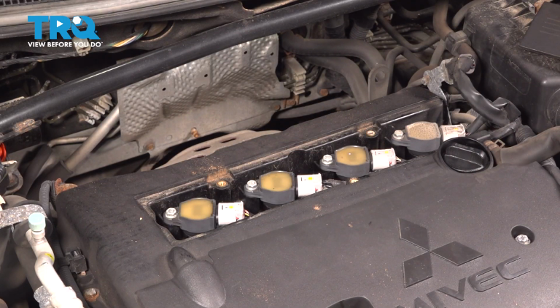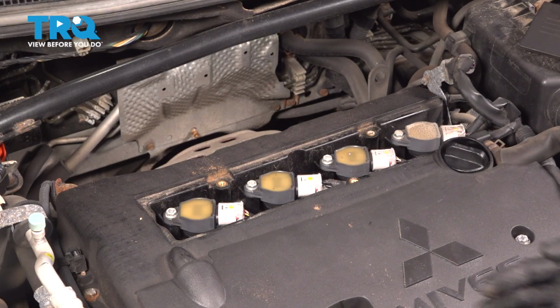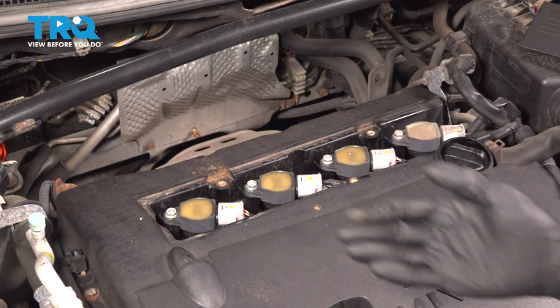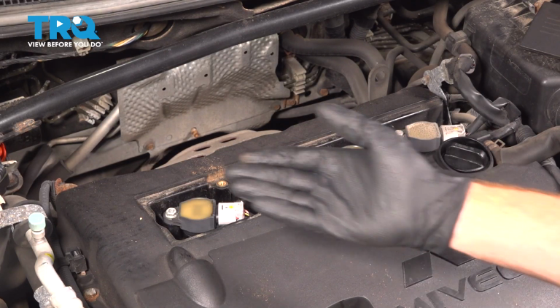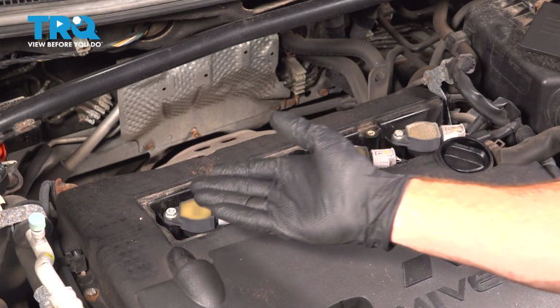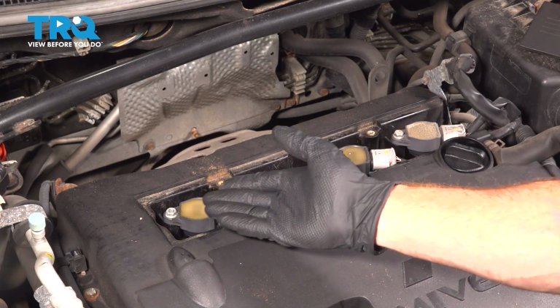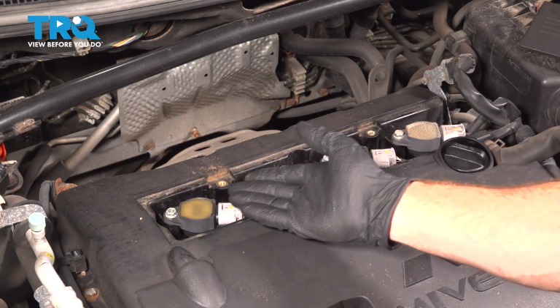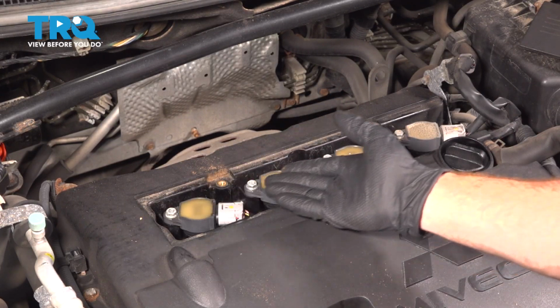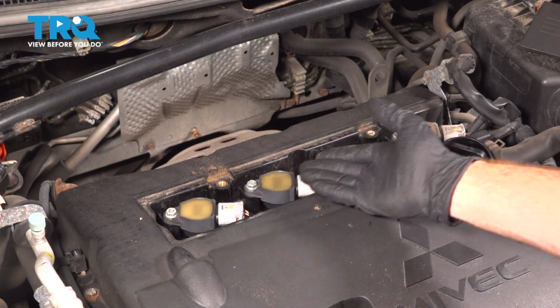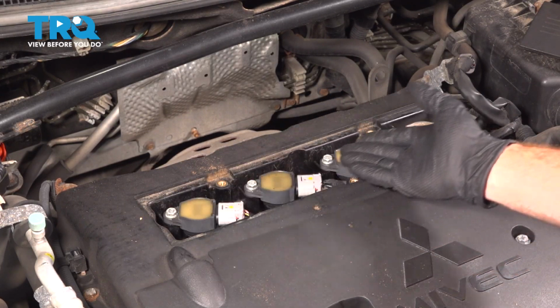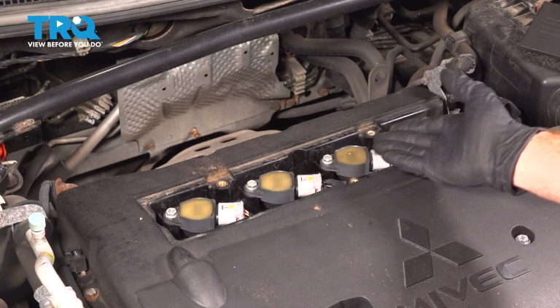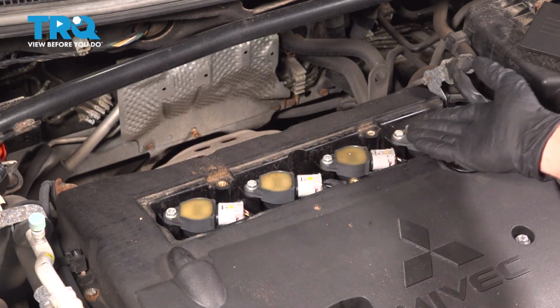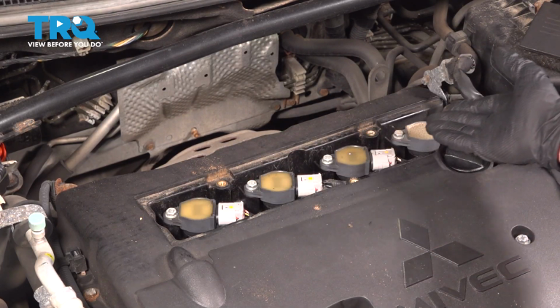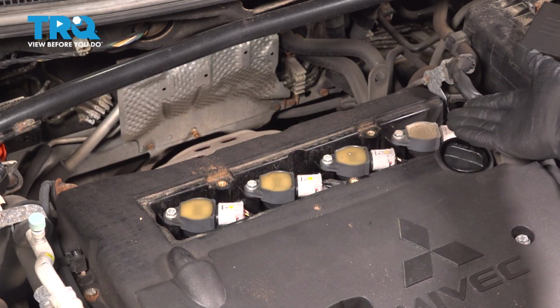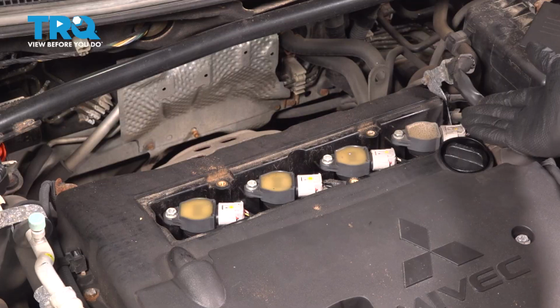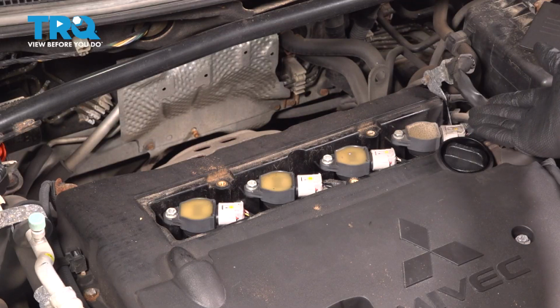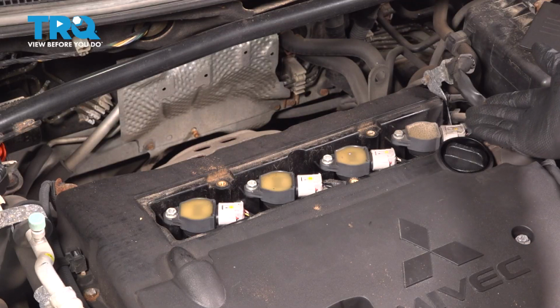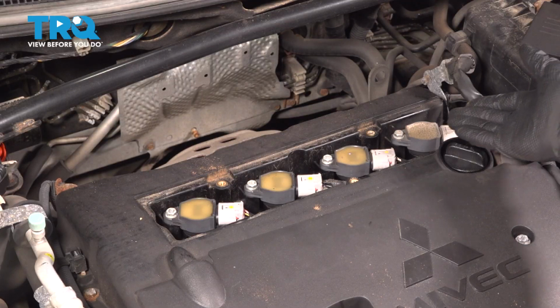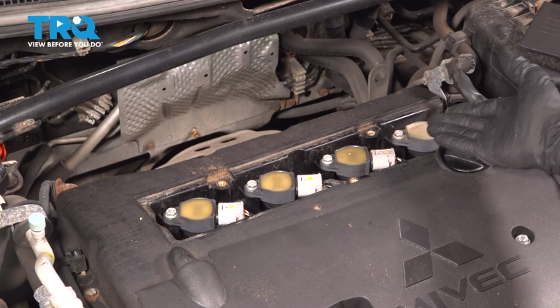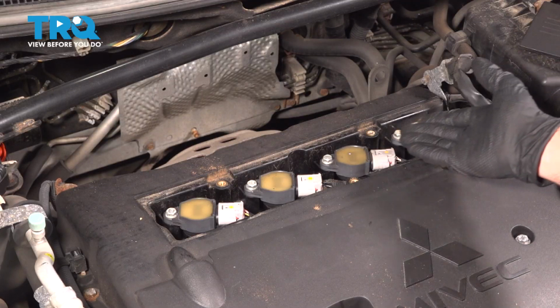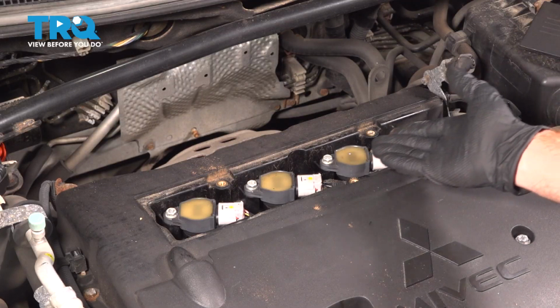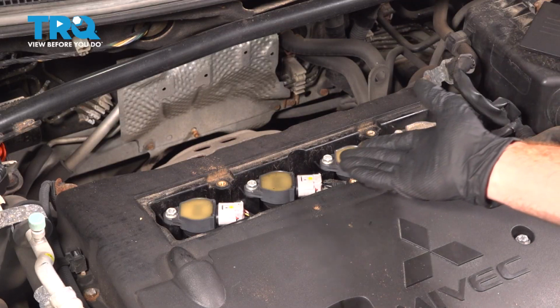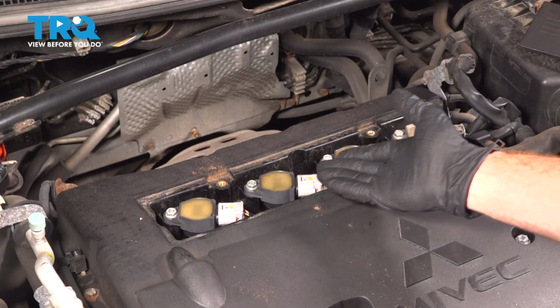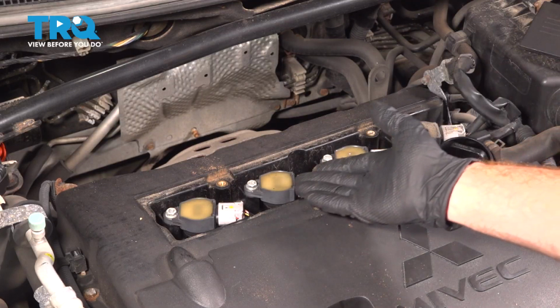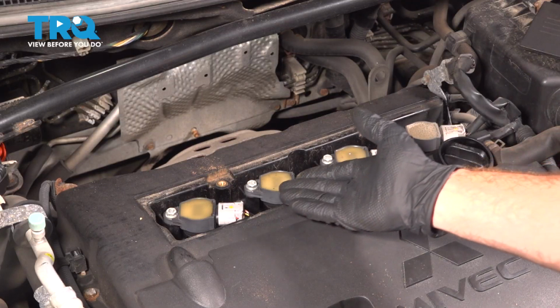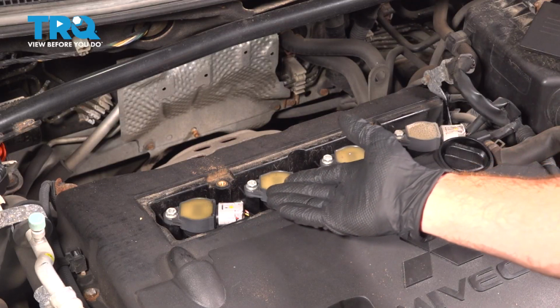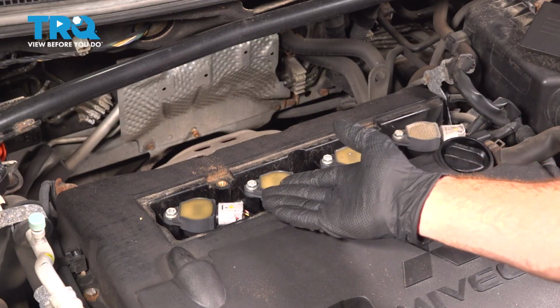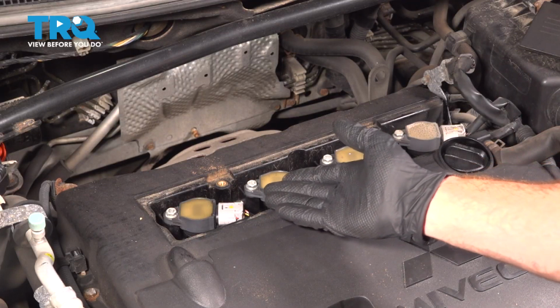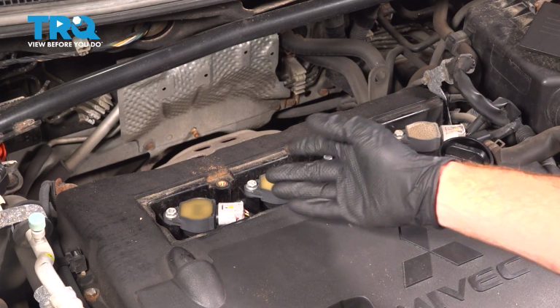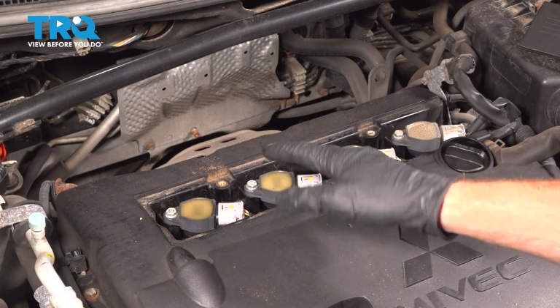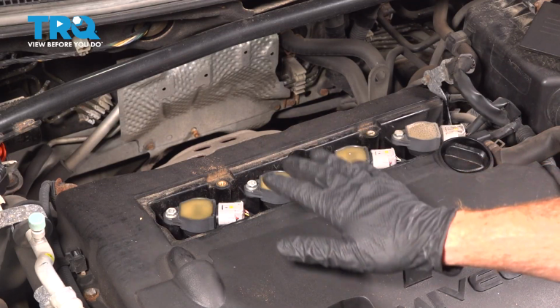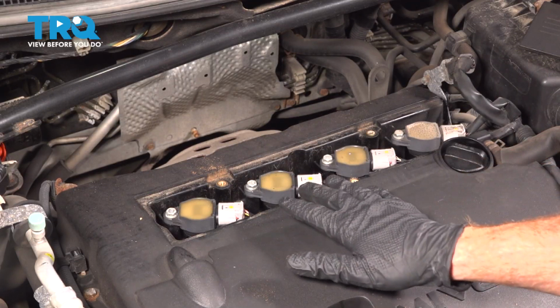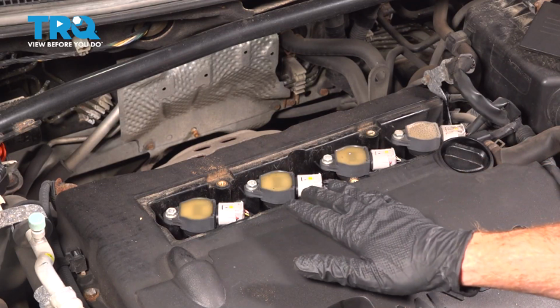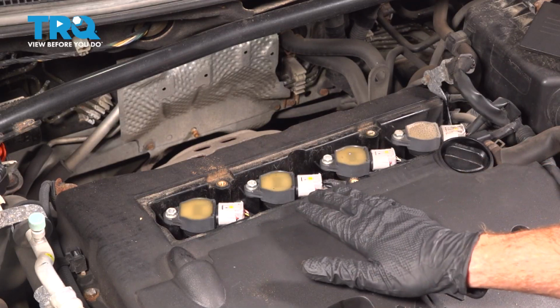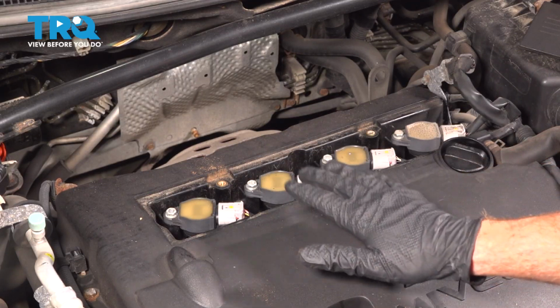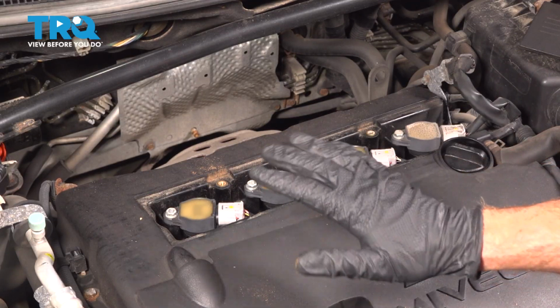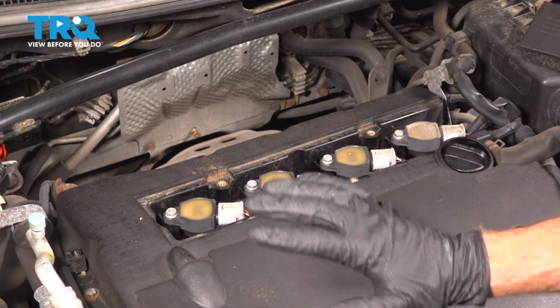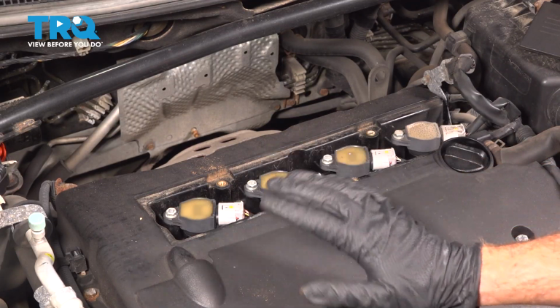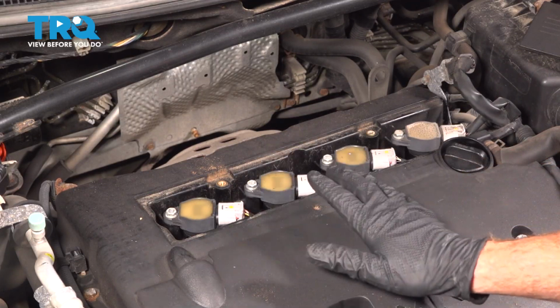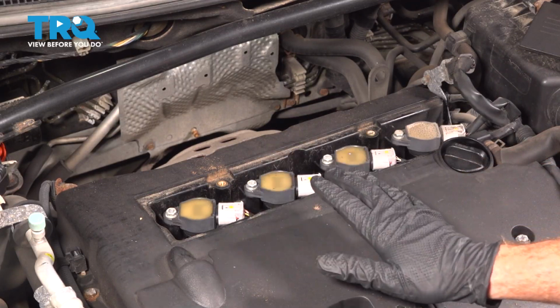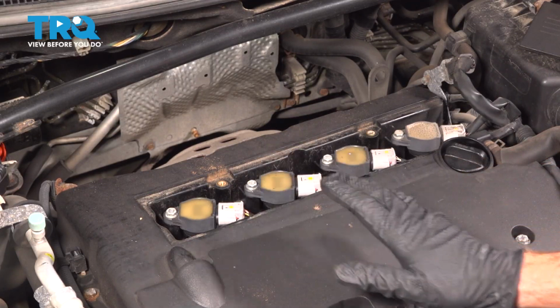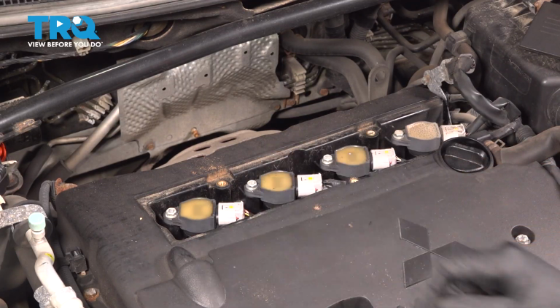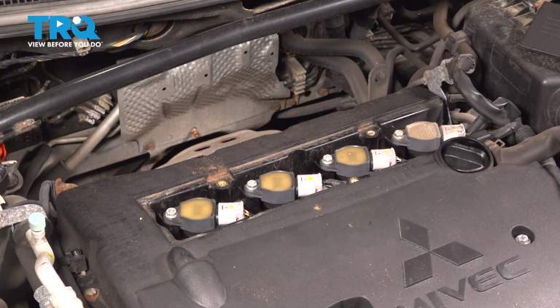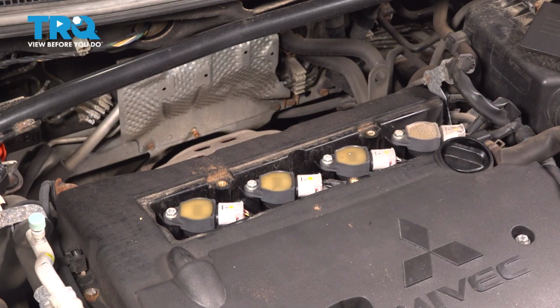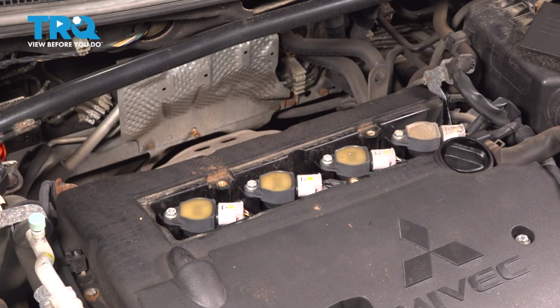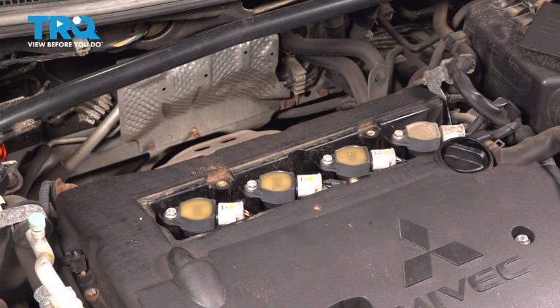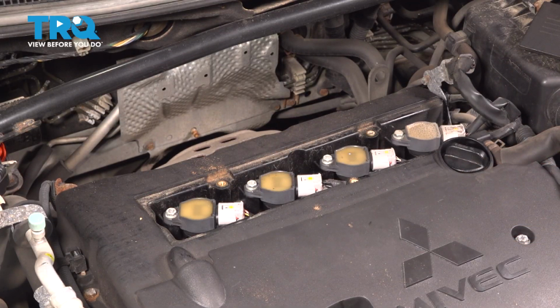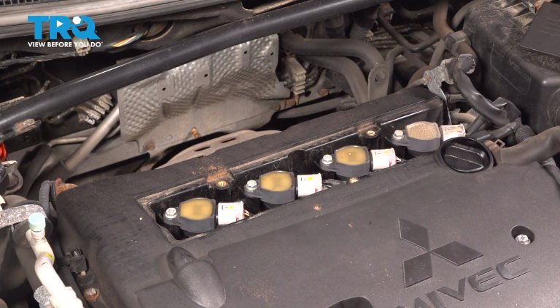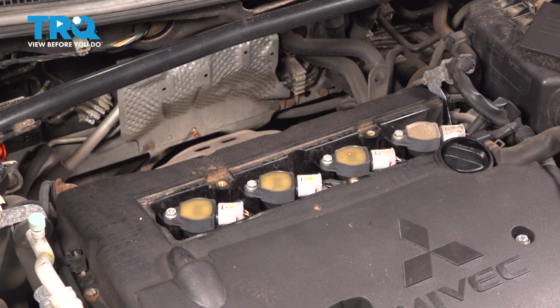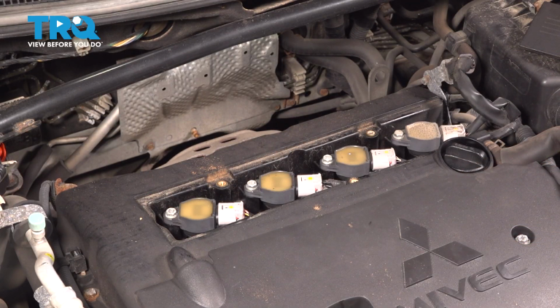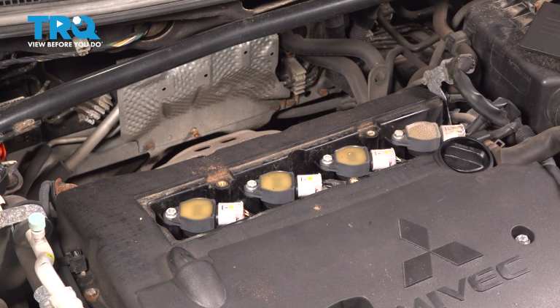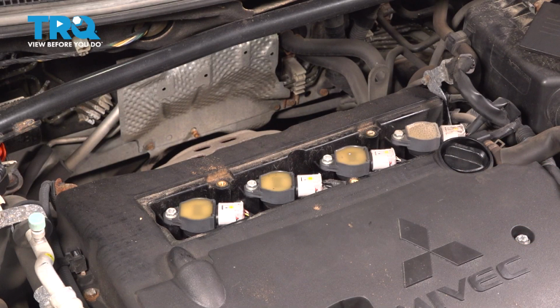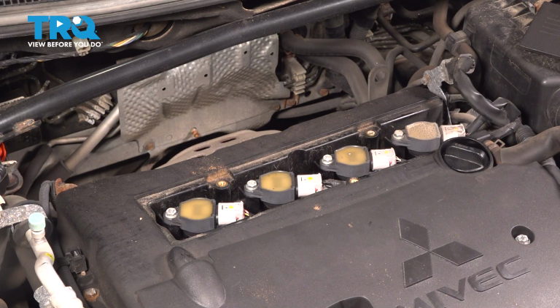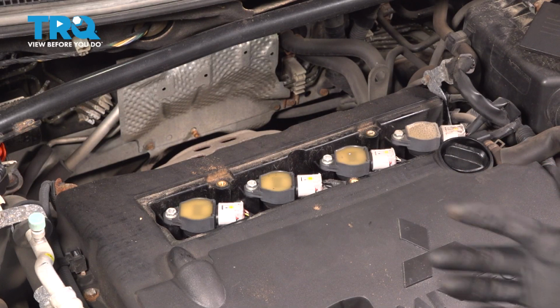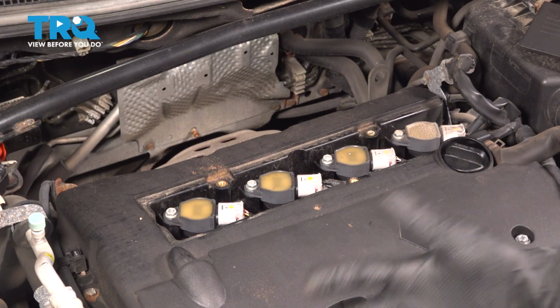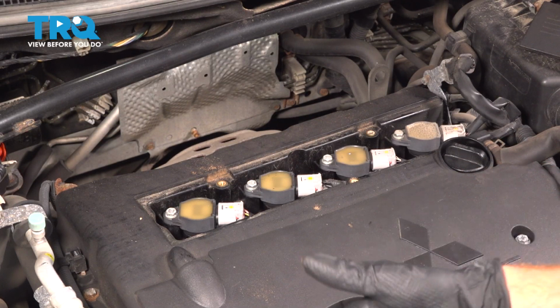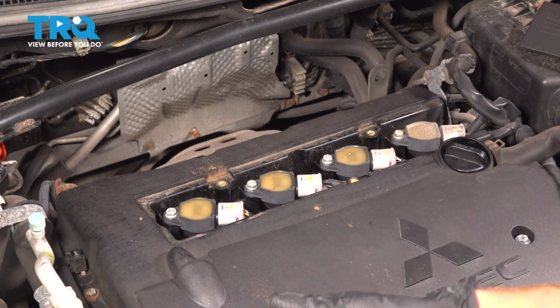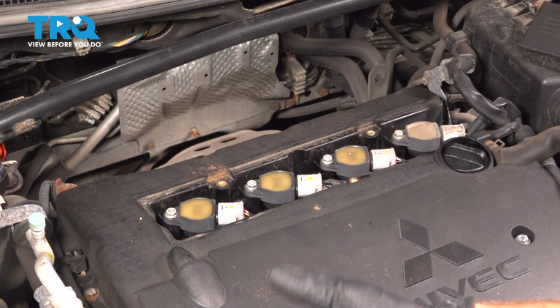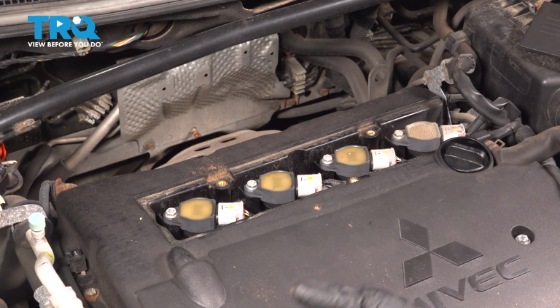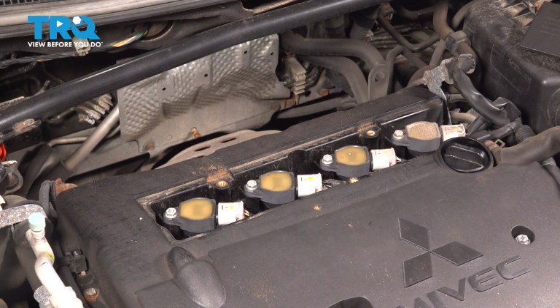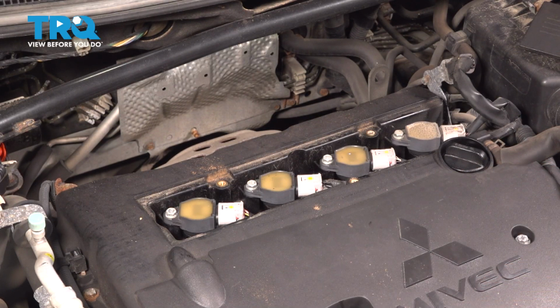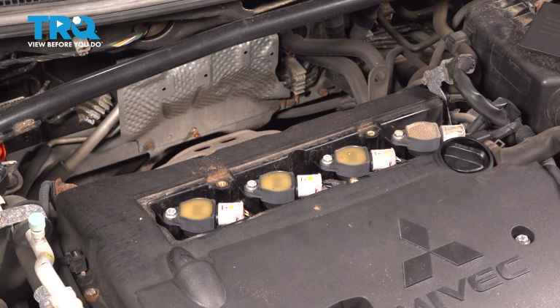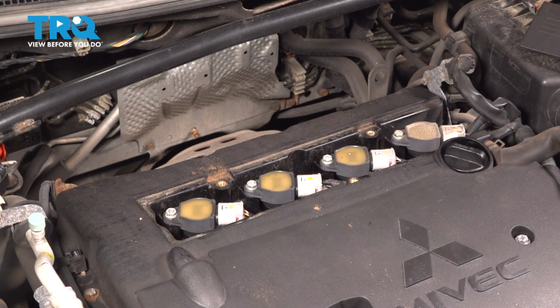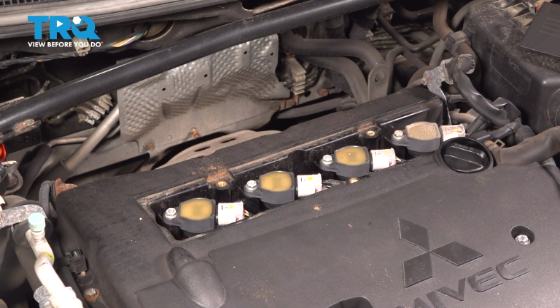That exposes our ignition coils across the top of the engine. A quick note about doing this job: the process for one will be the same as all others.